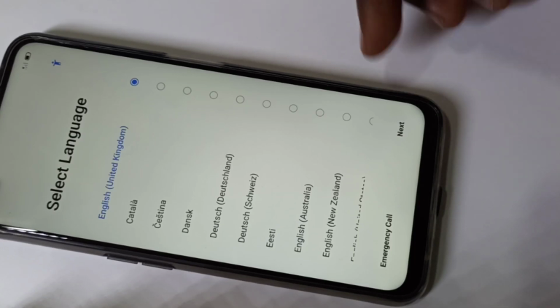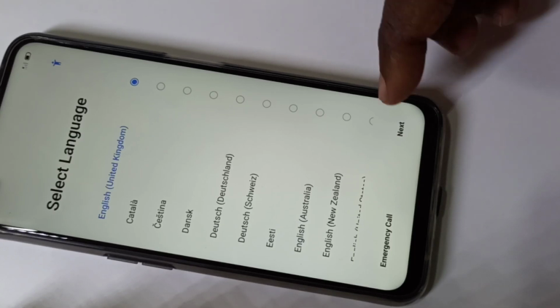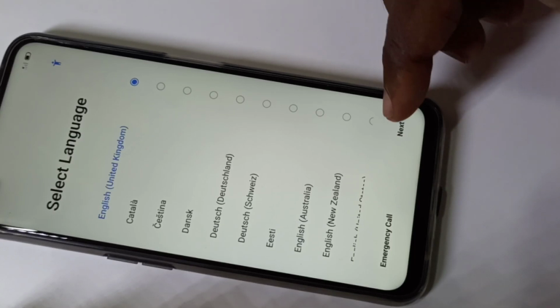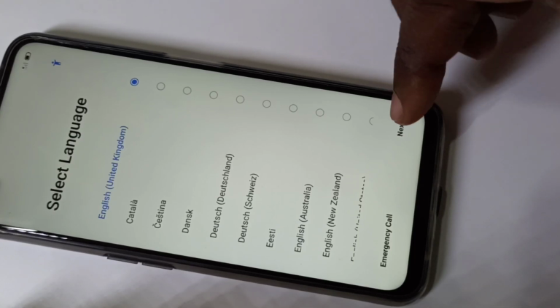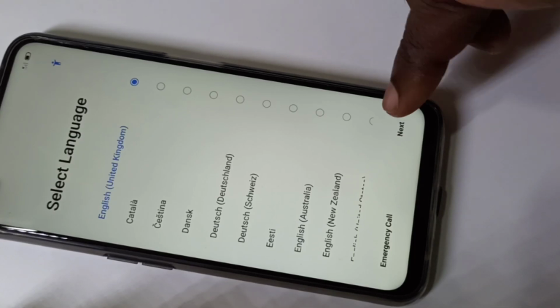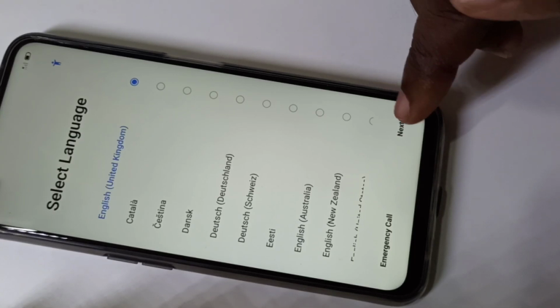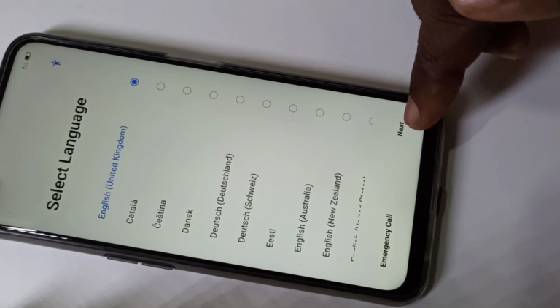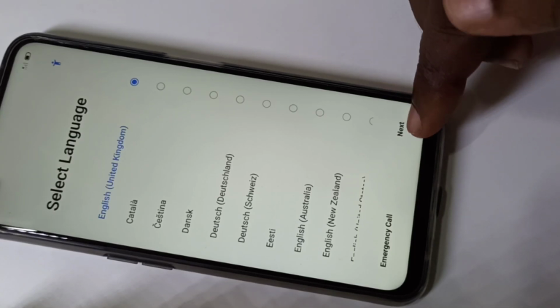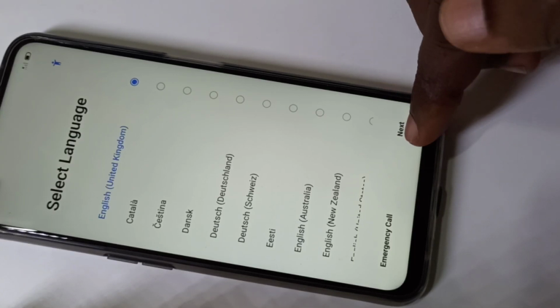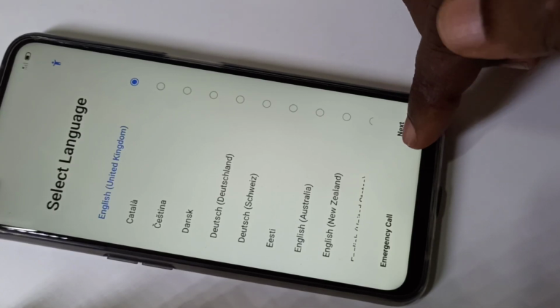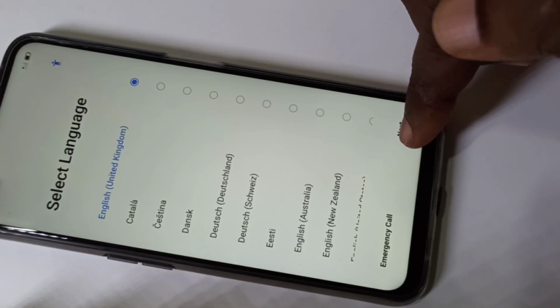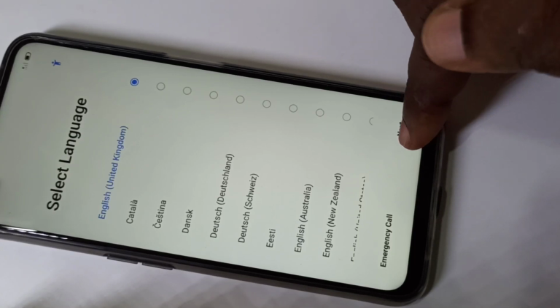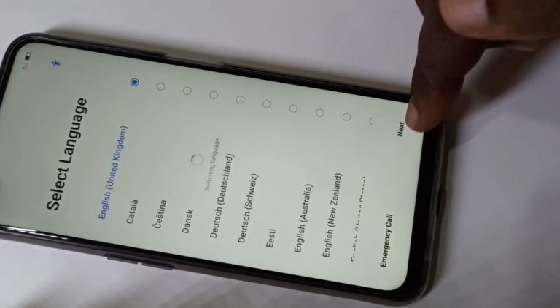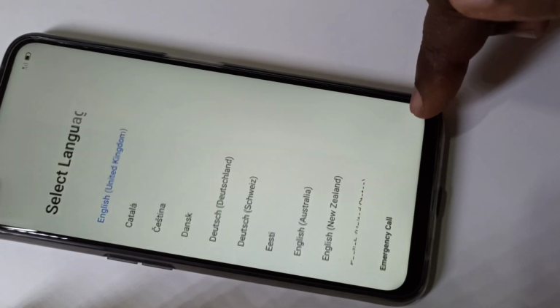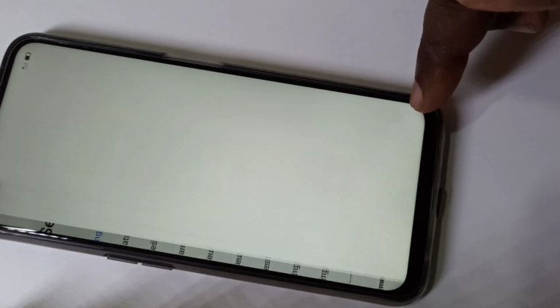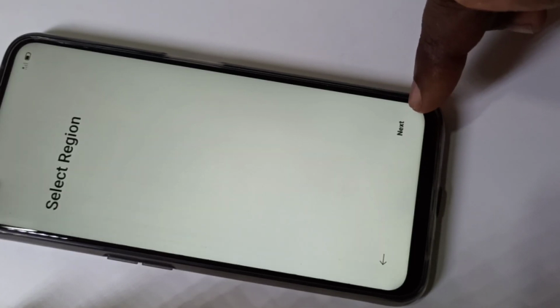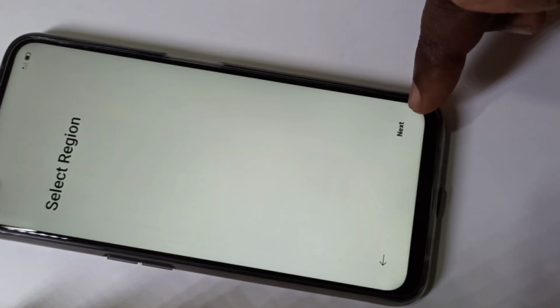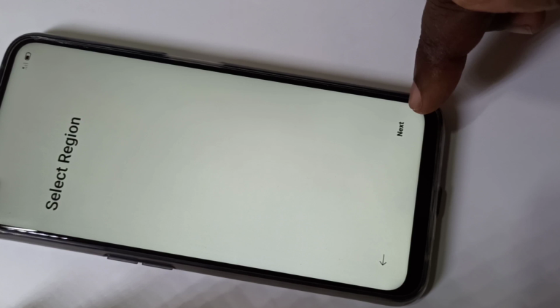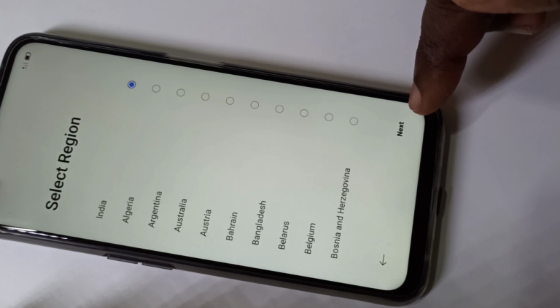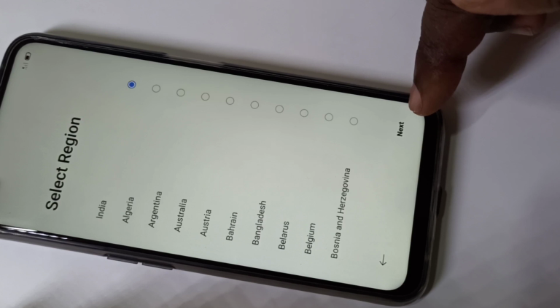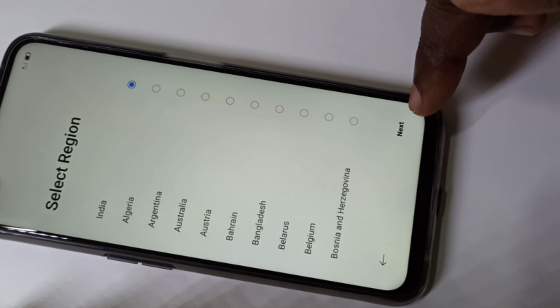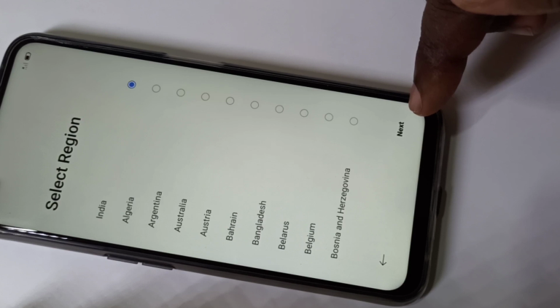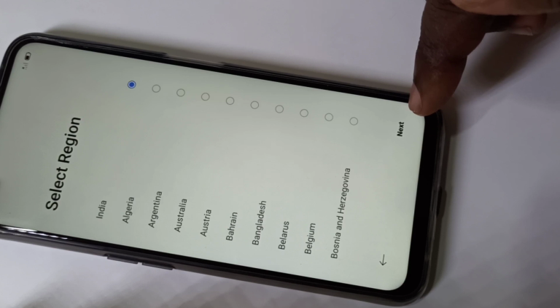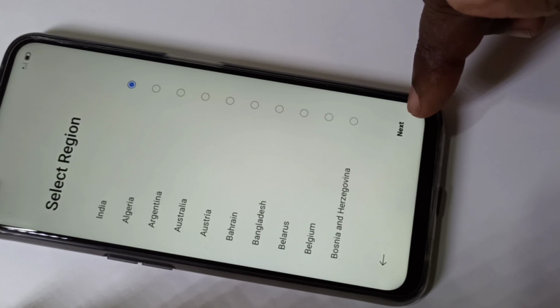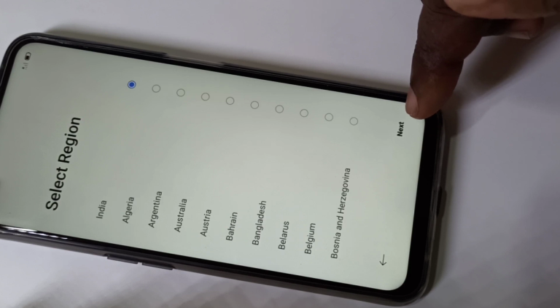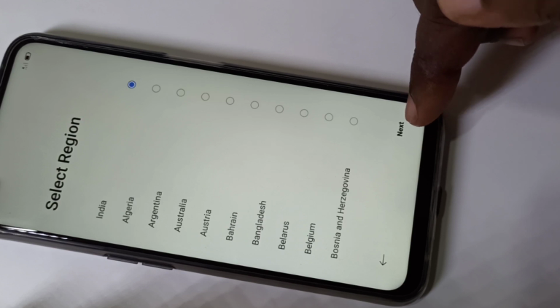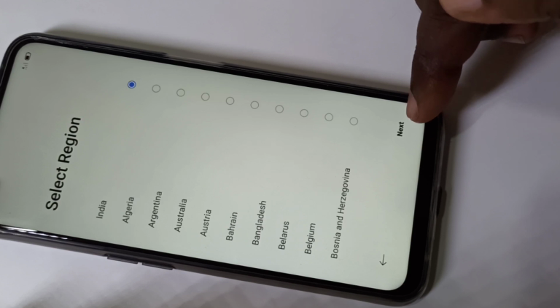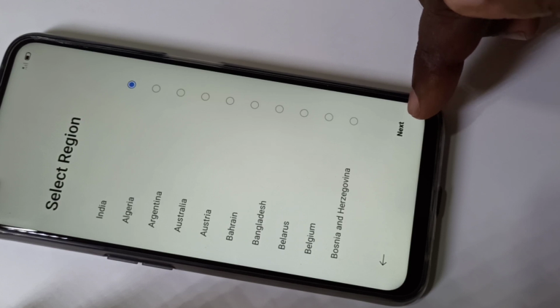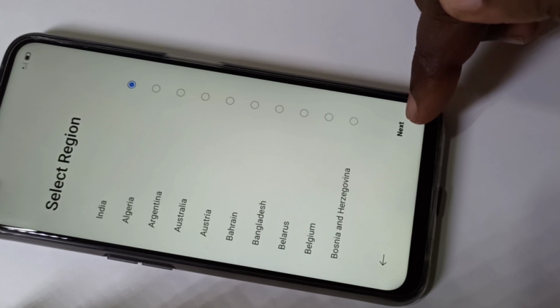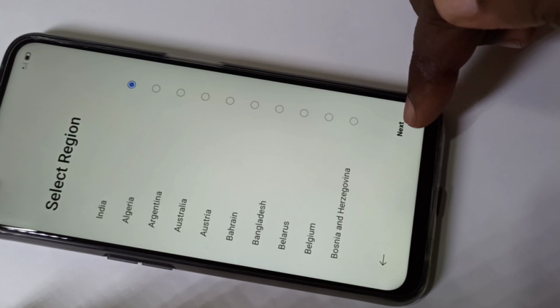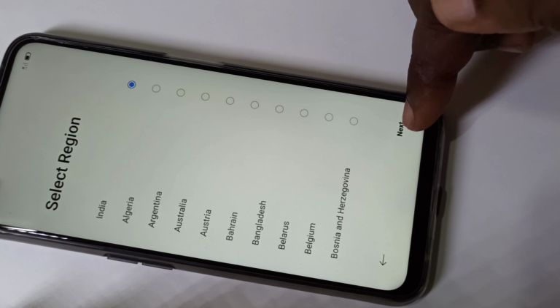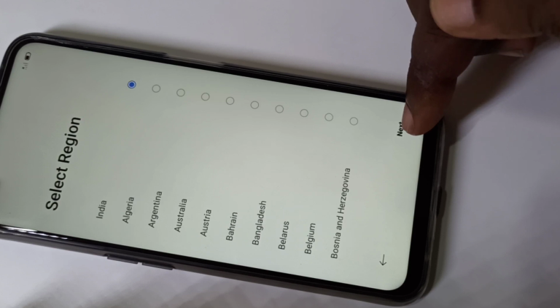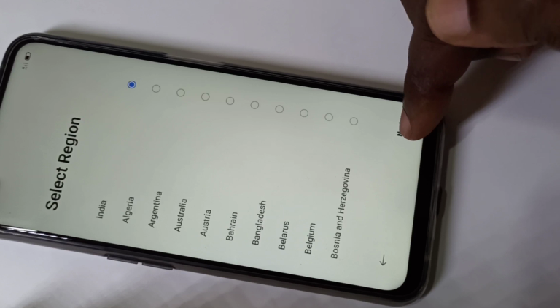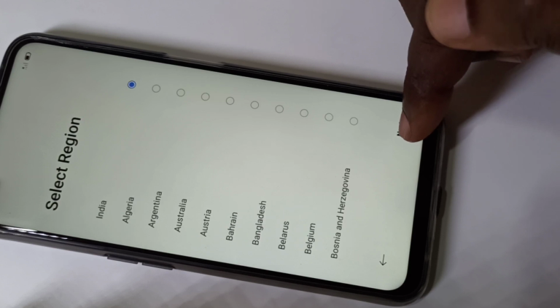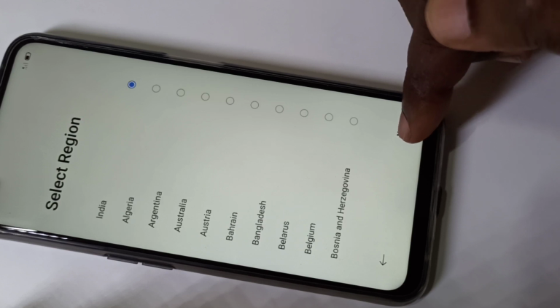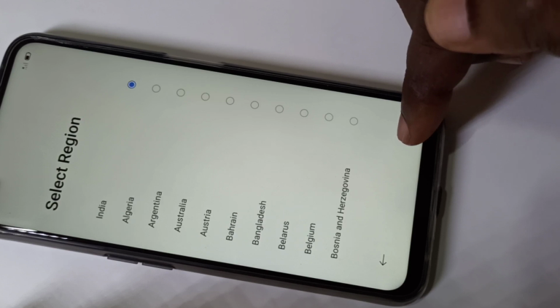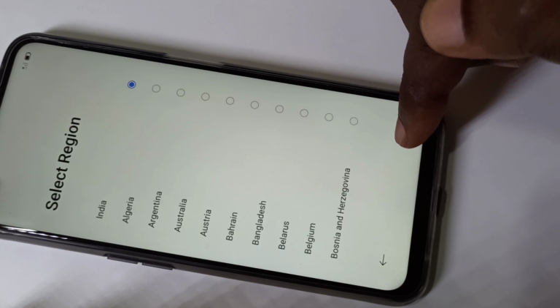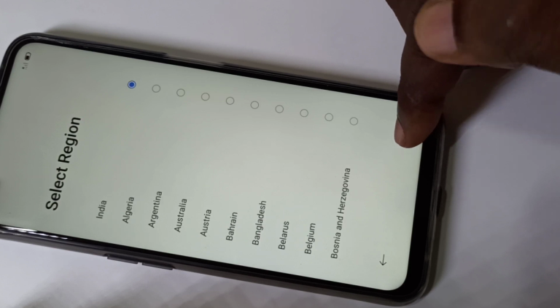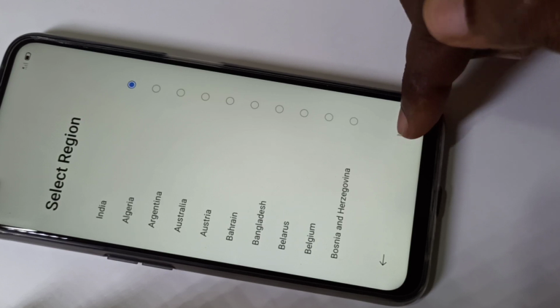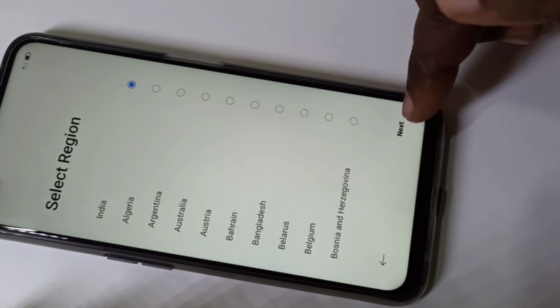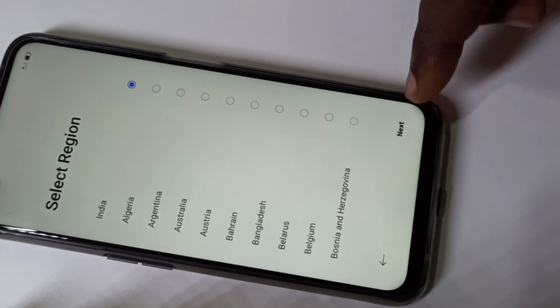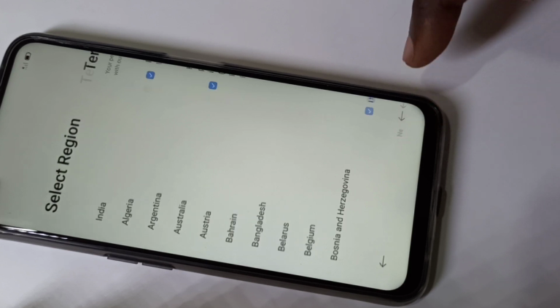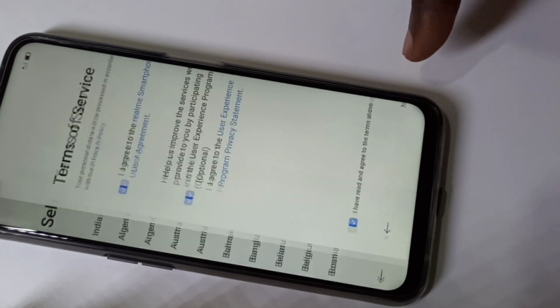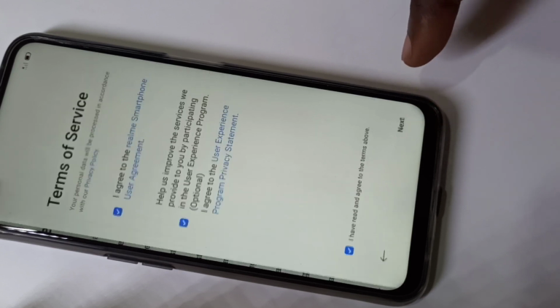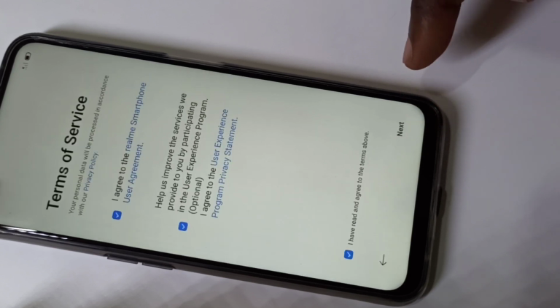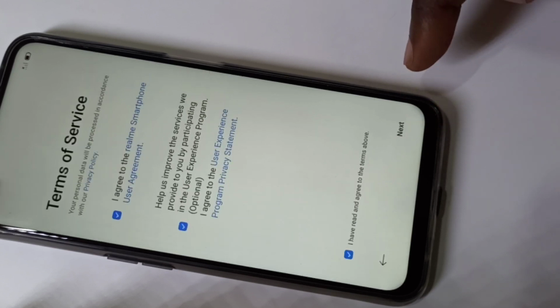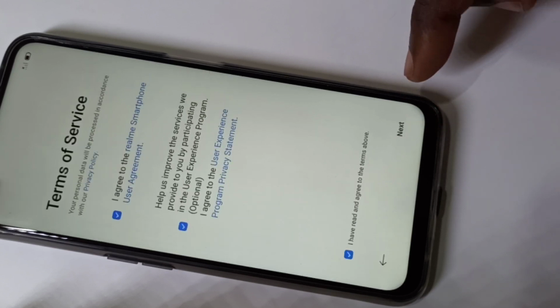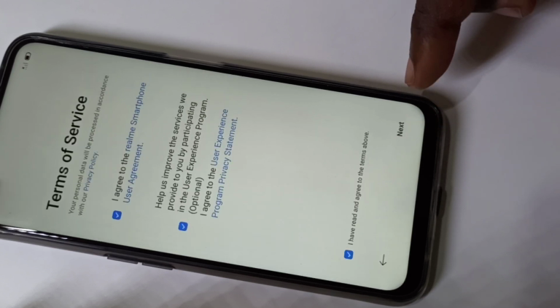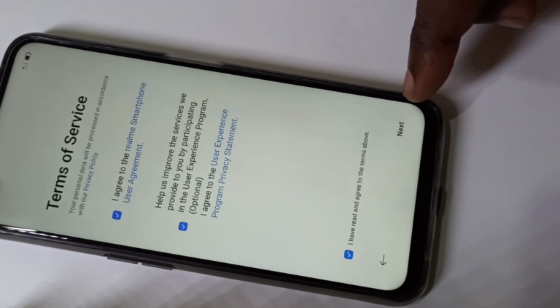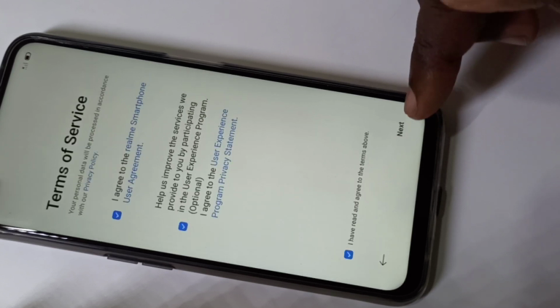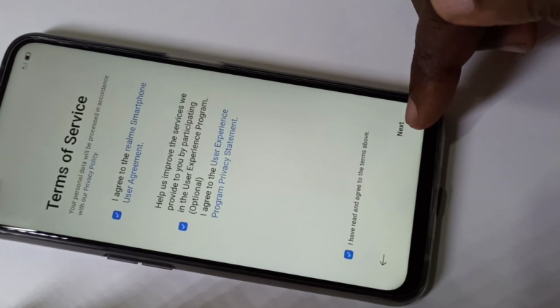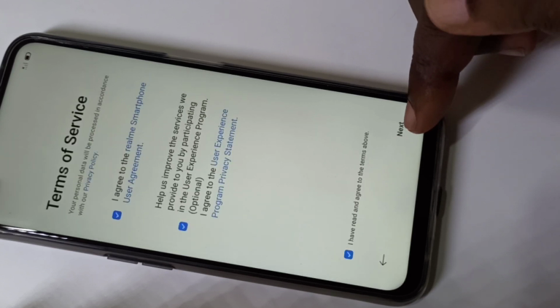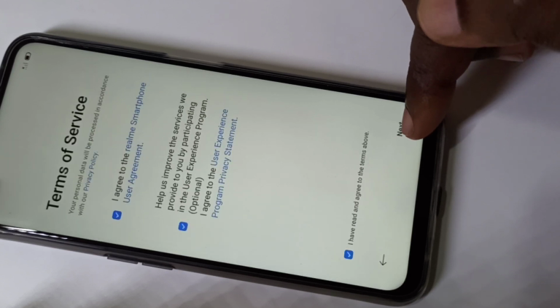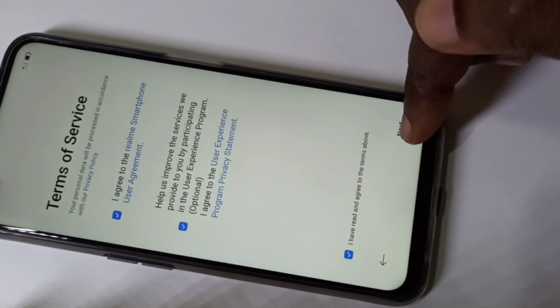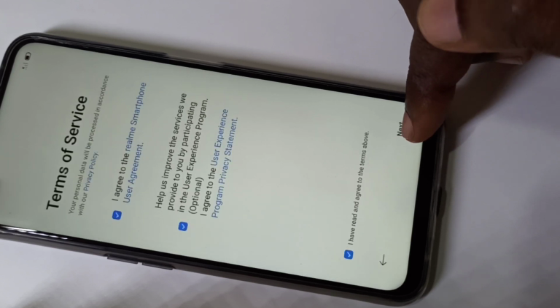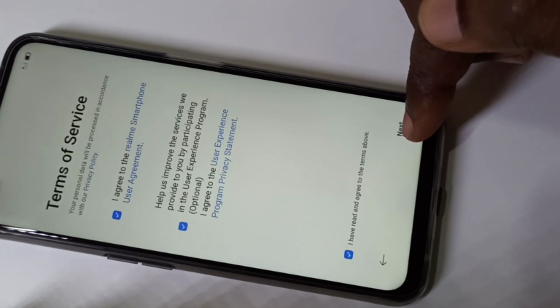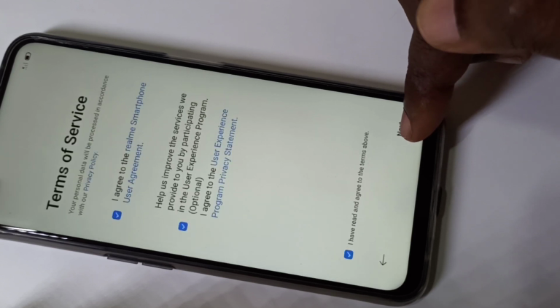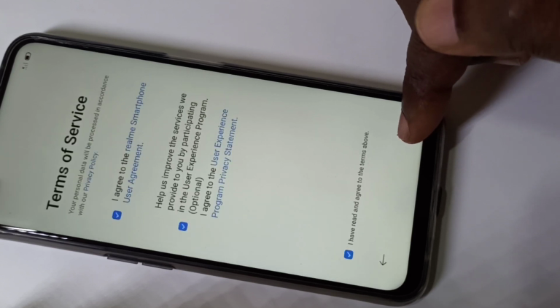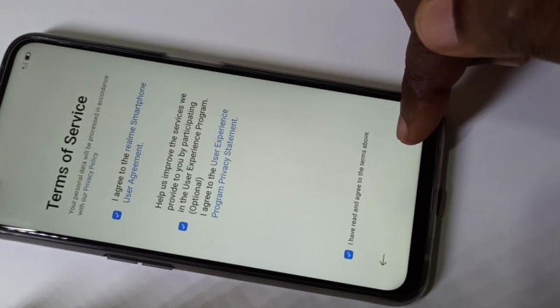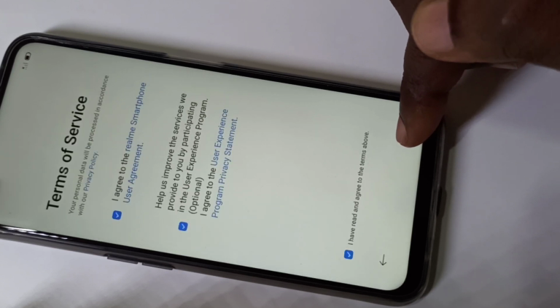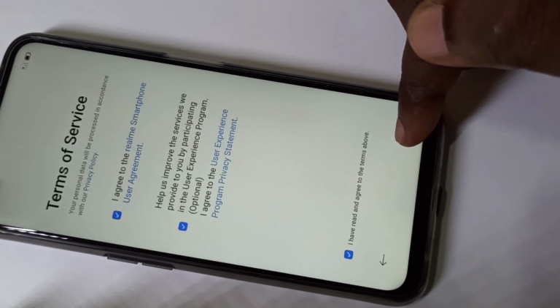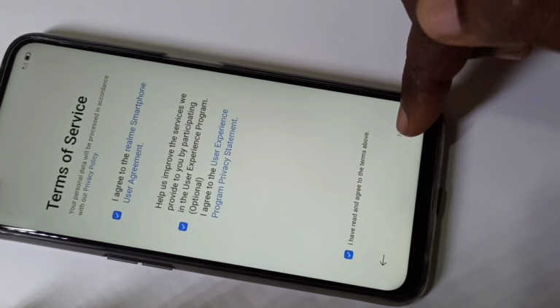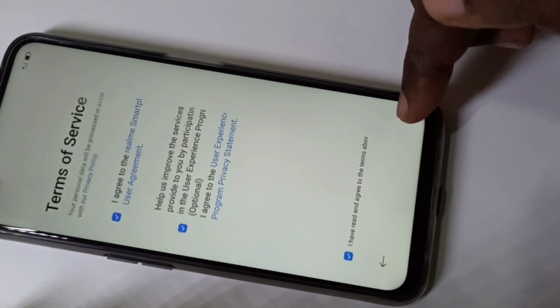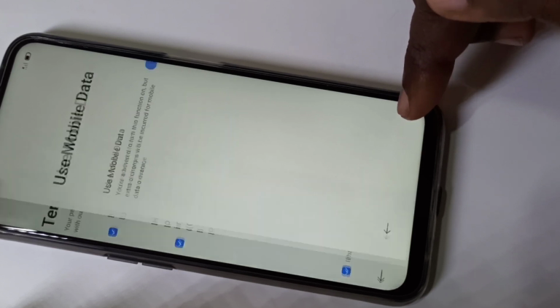Then follow the instructions on the screen, and login with your Gmail ID and password.